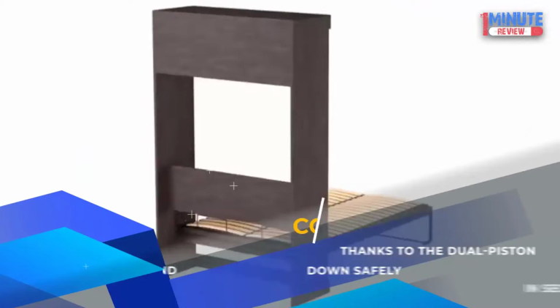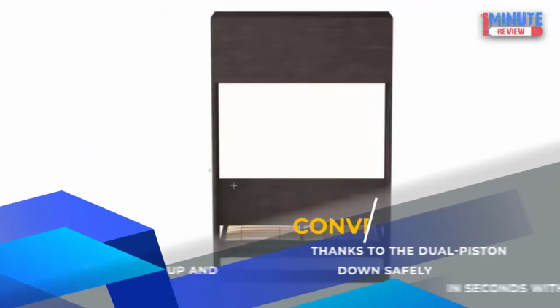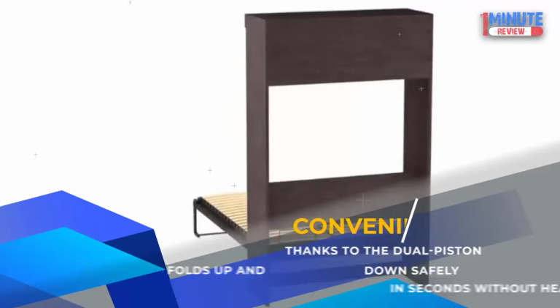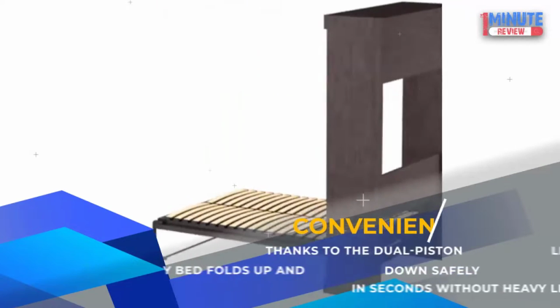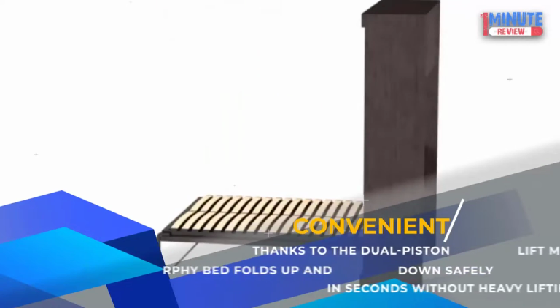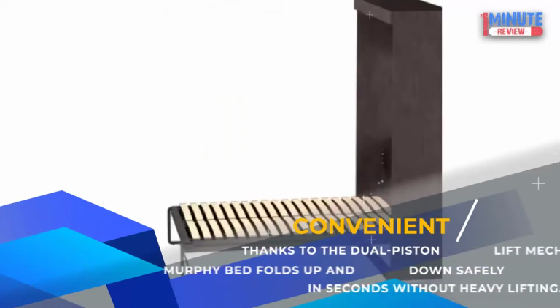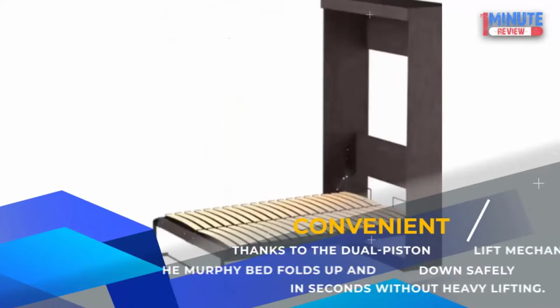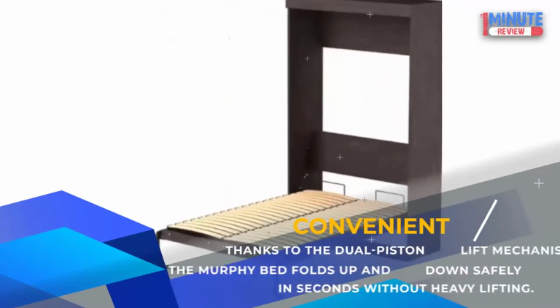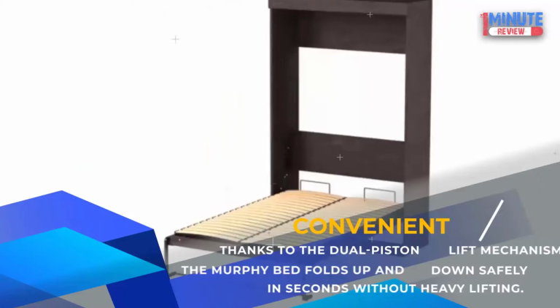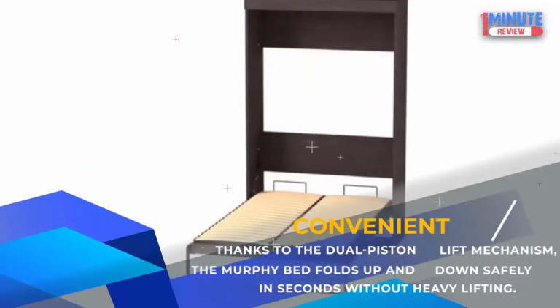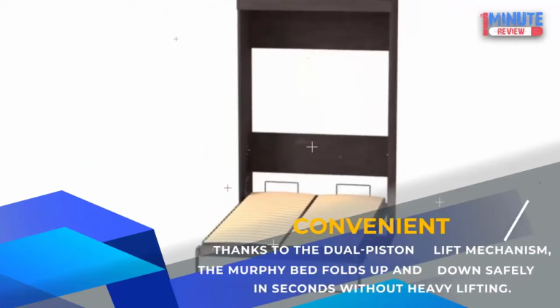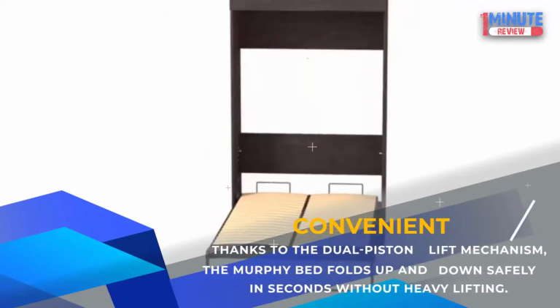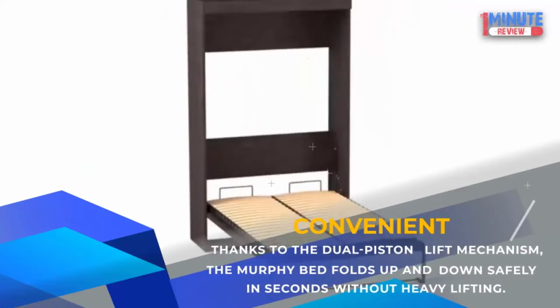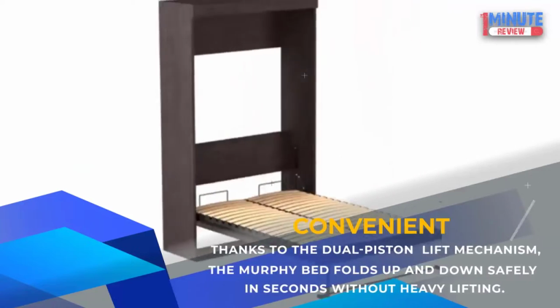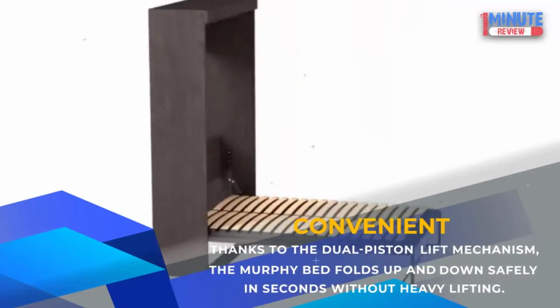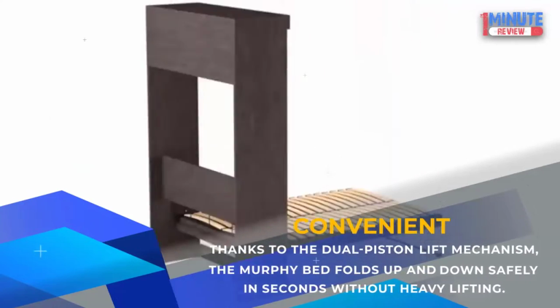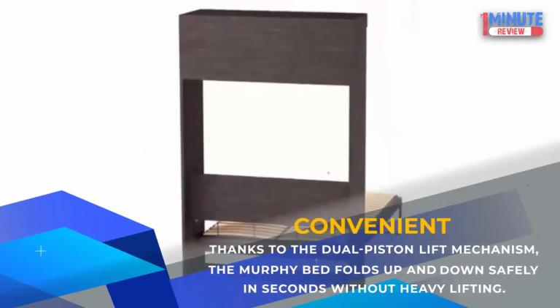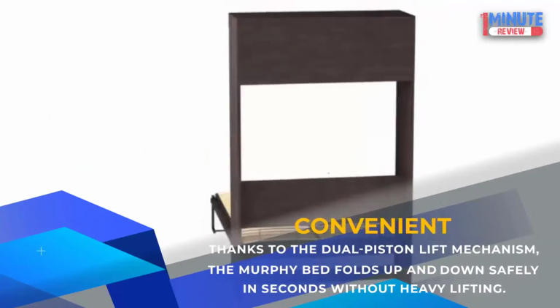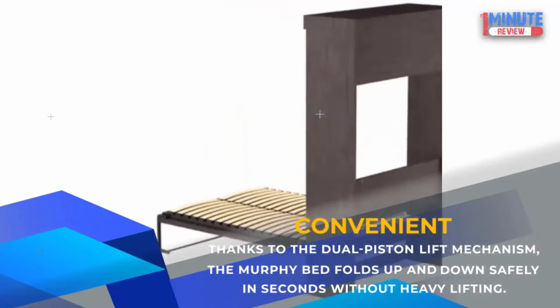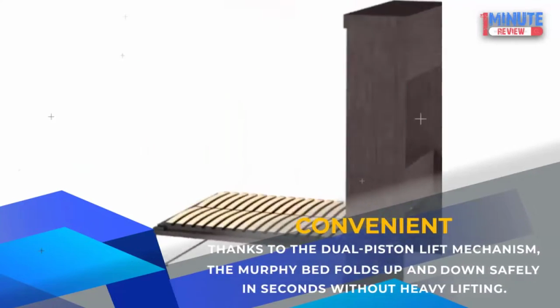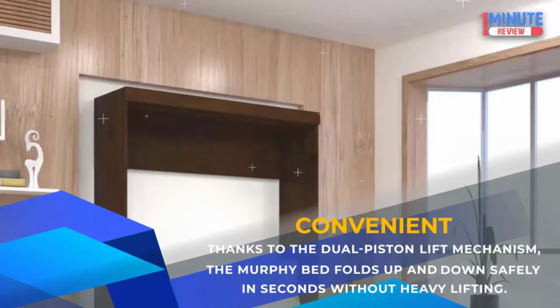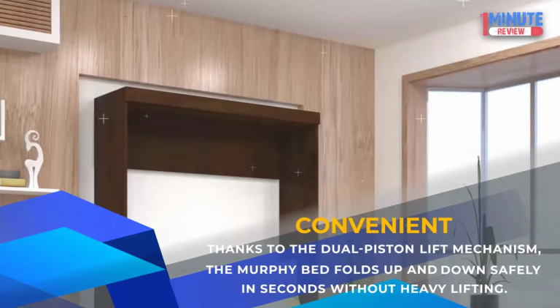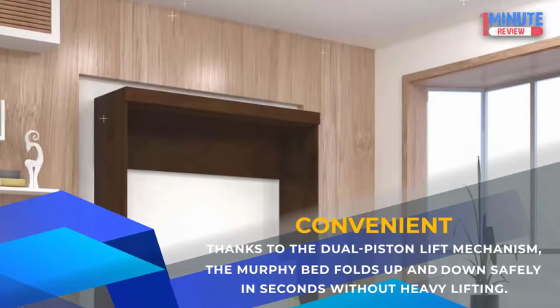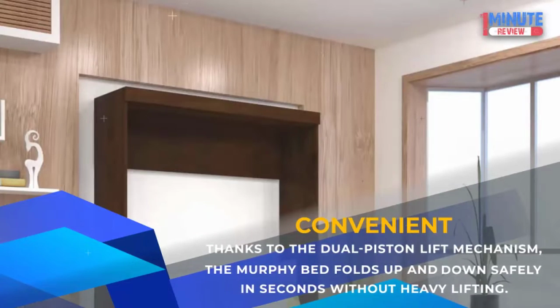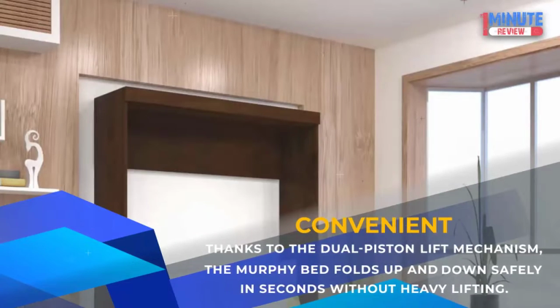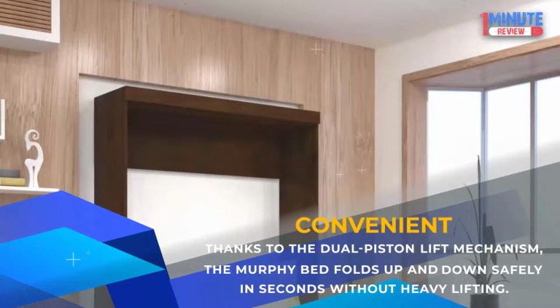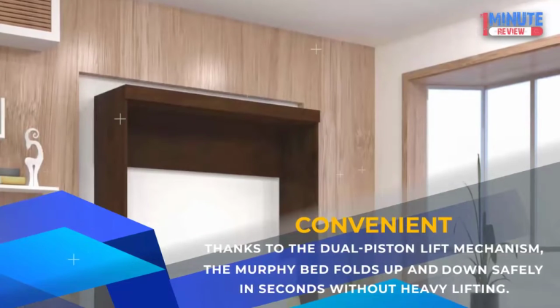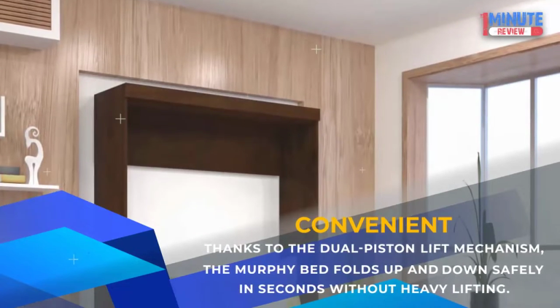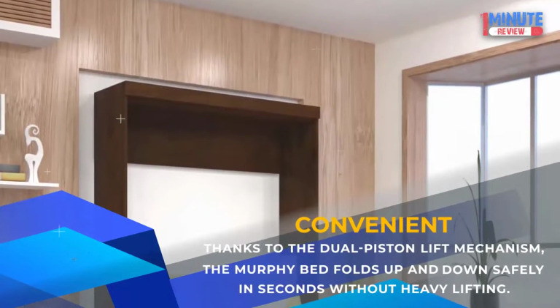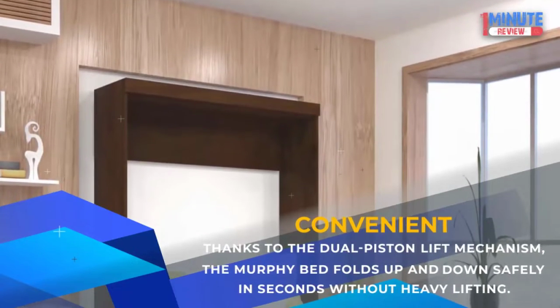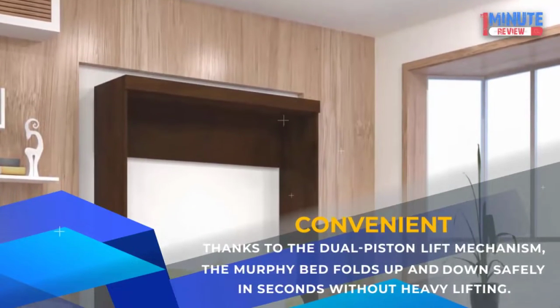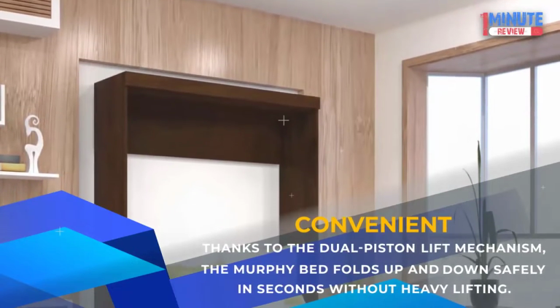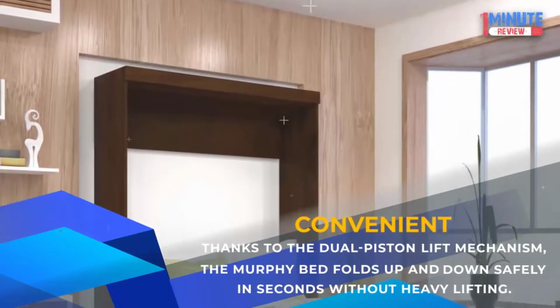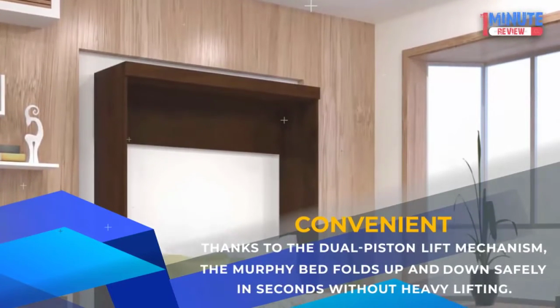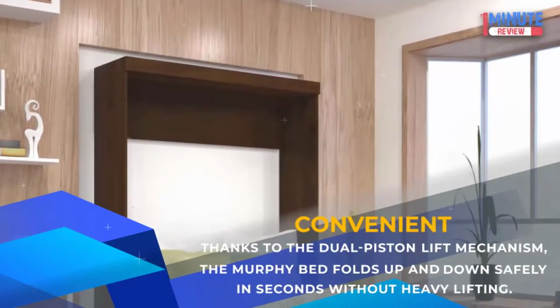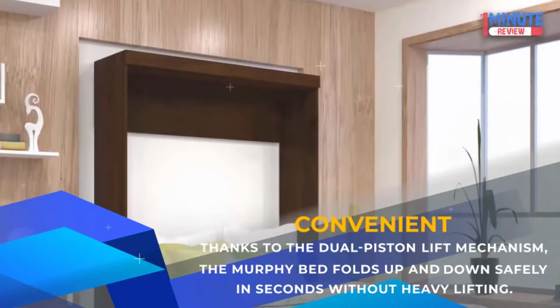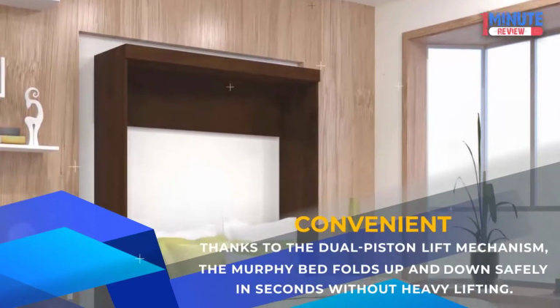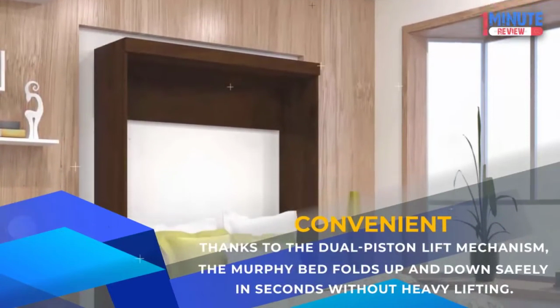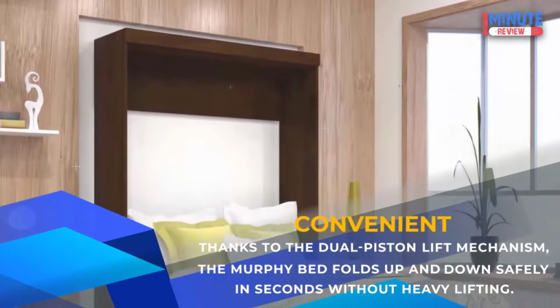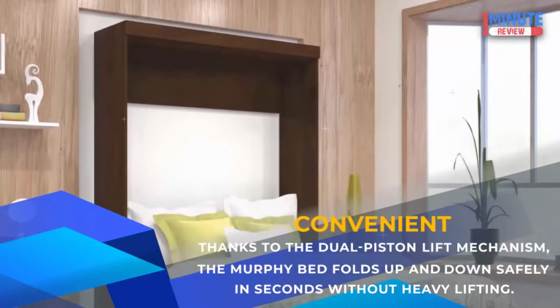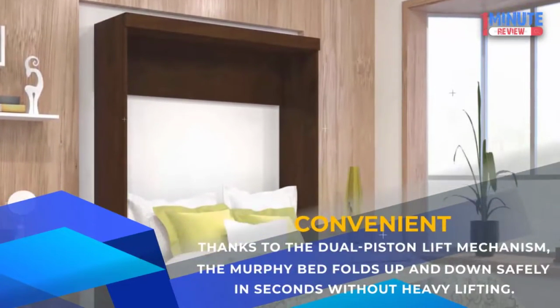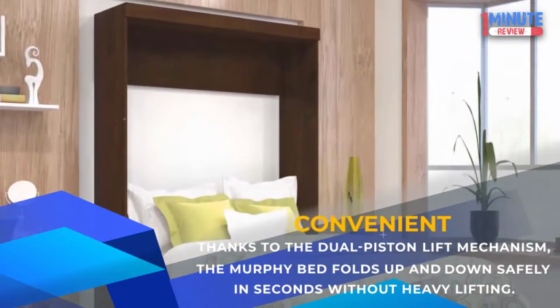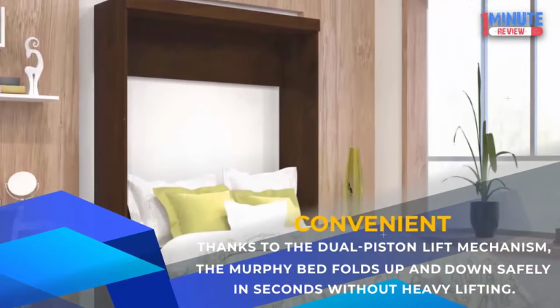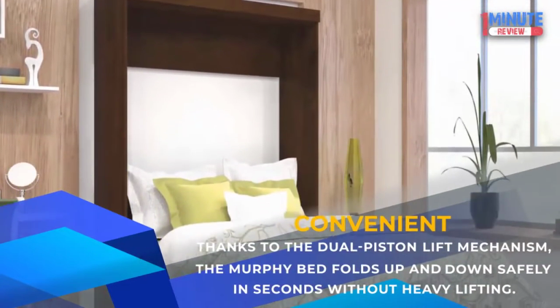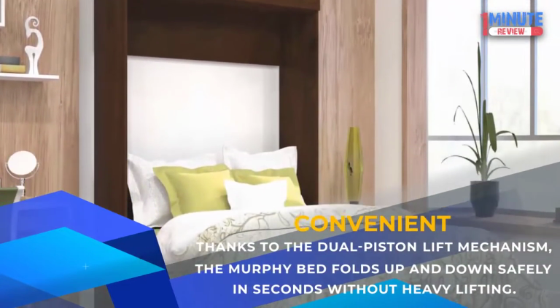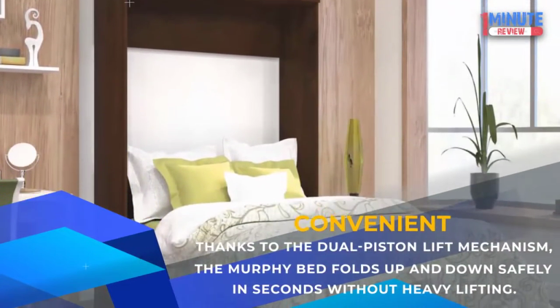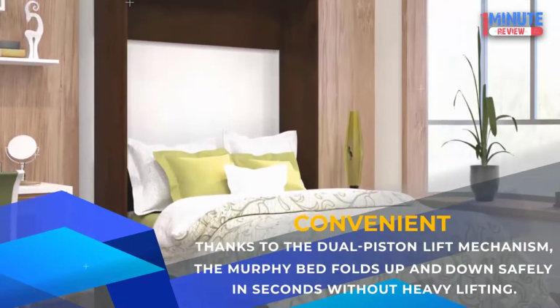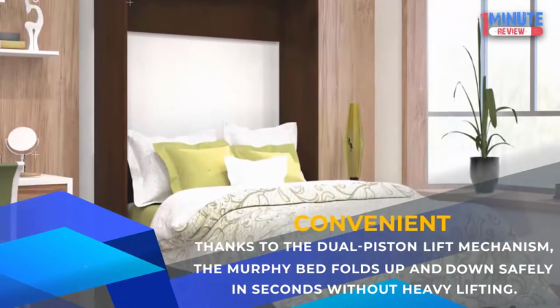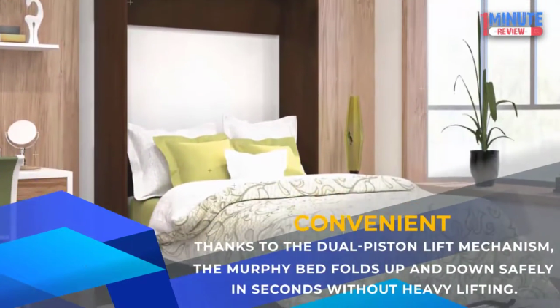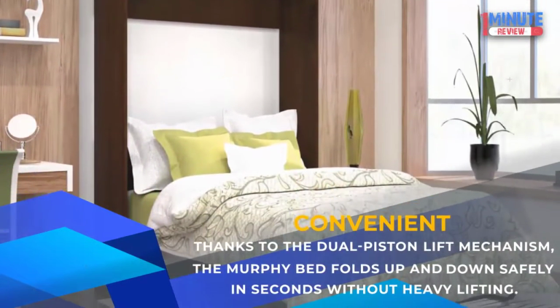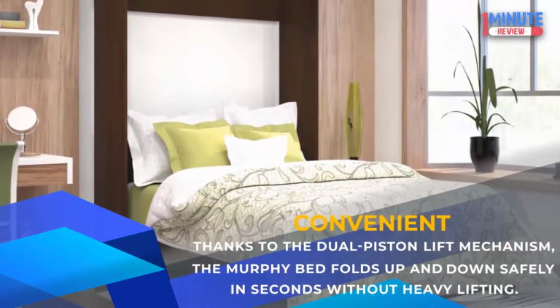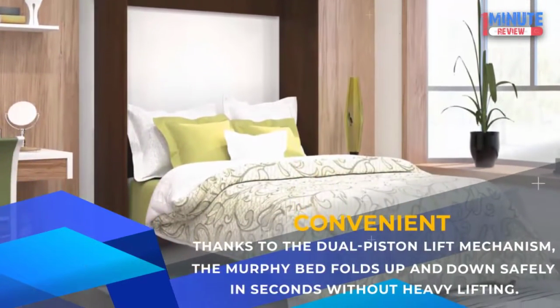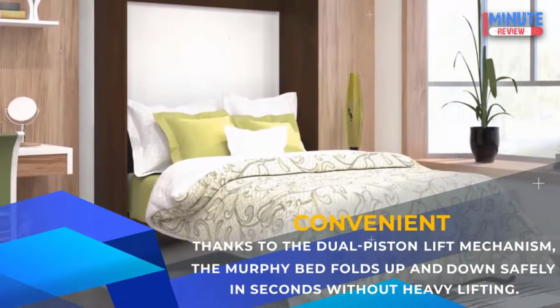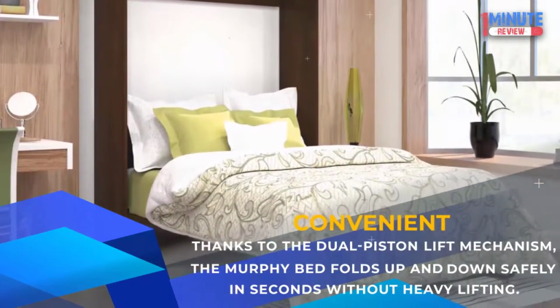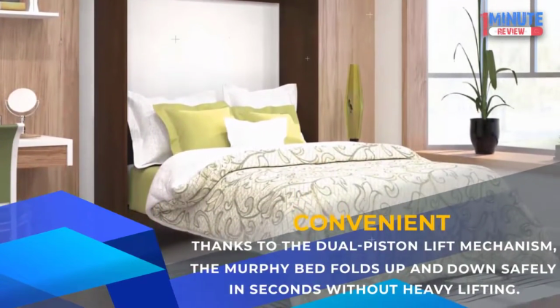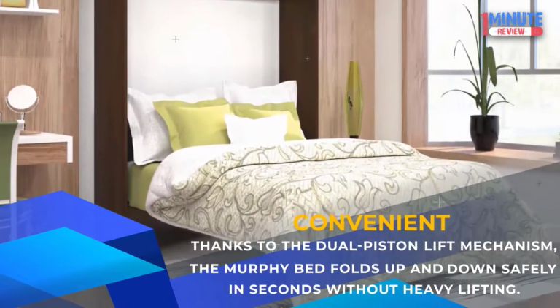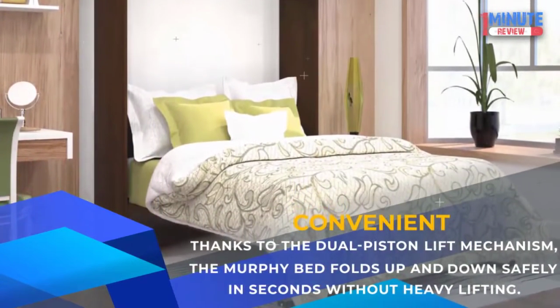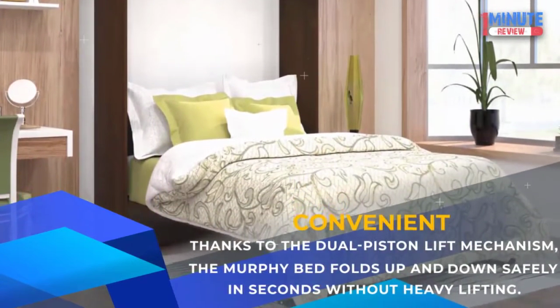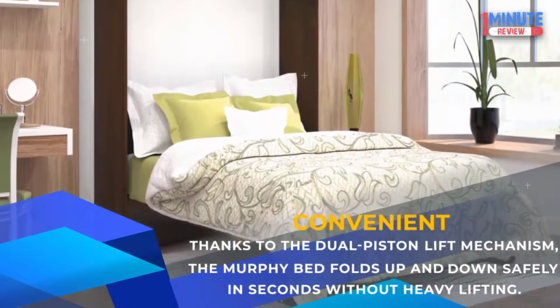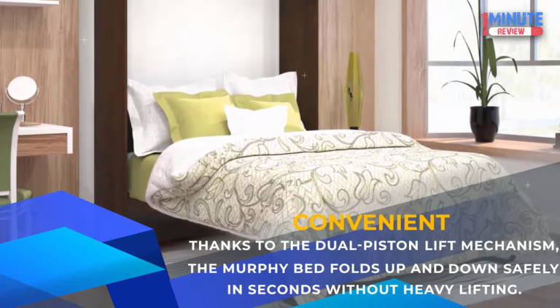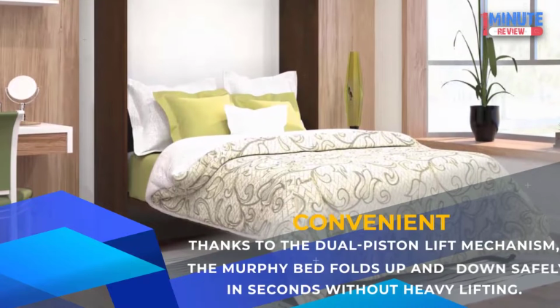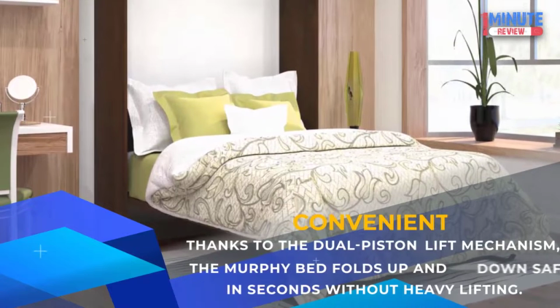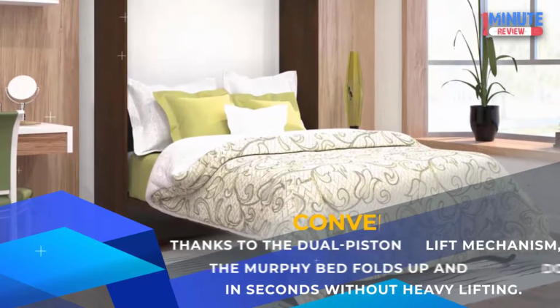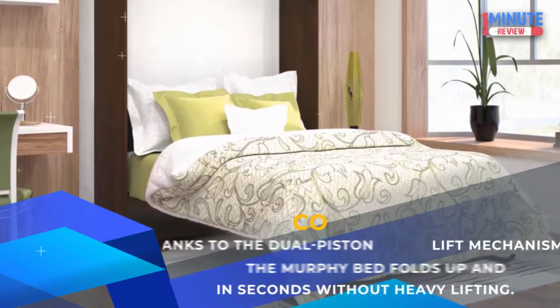Convenient: Thanks to the dual piston lift mechanism, the Murphy Bed folds up and down safely in seconds without heavy lifting.